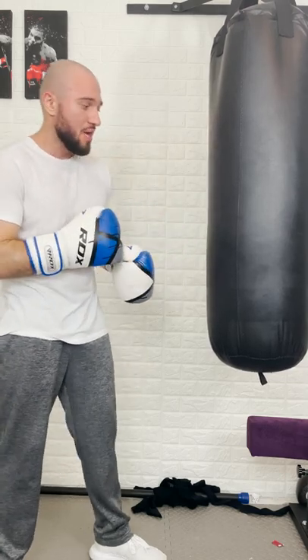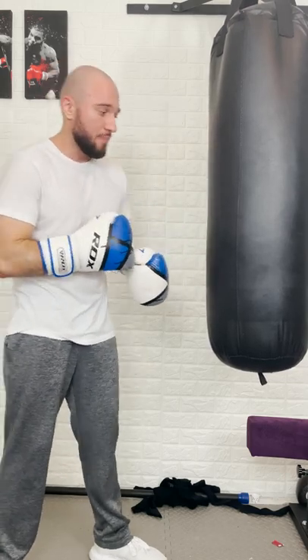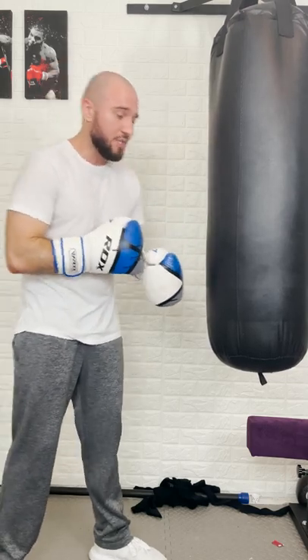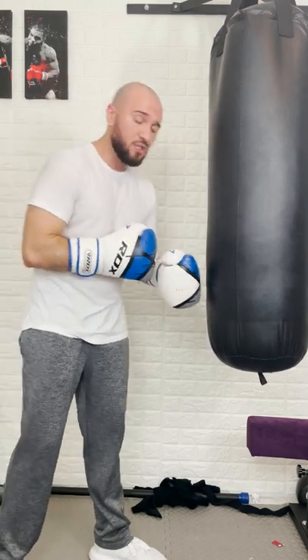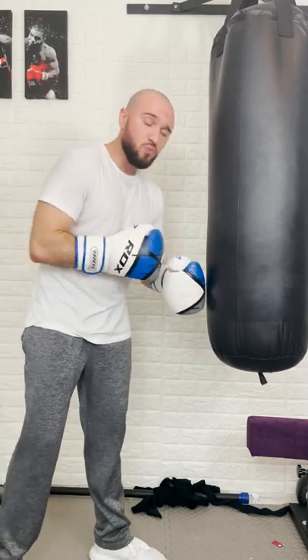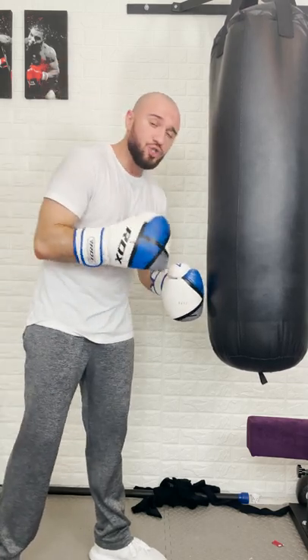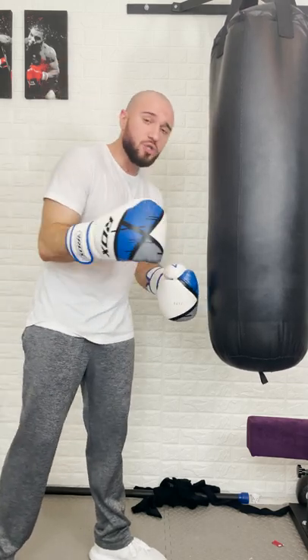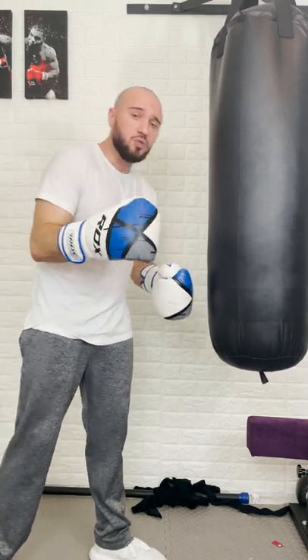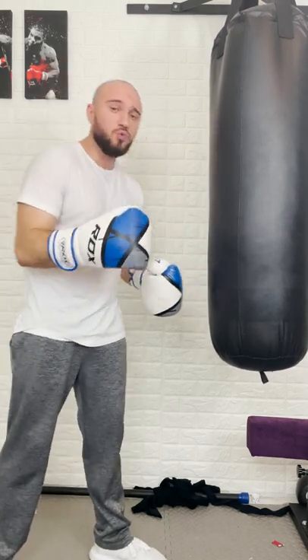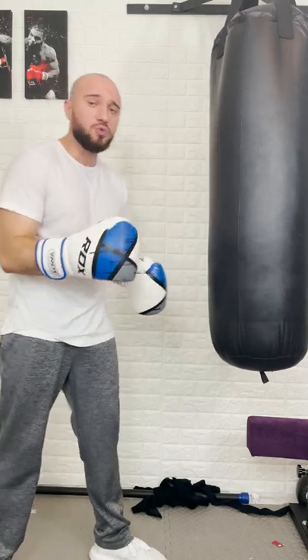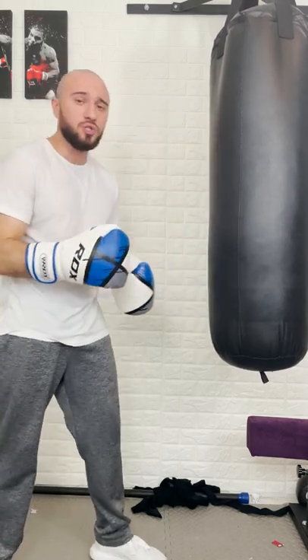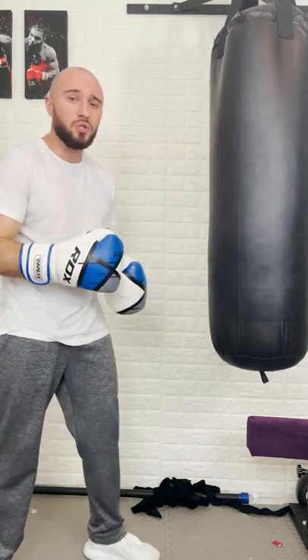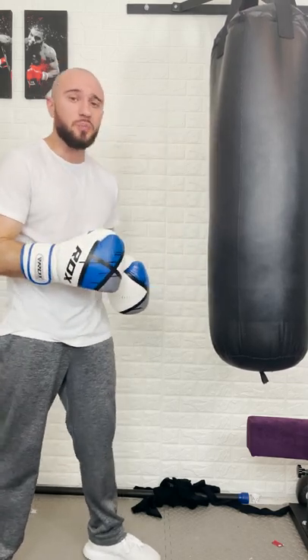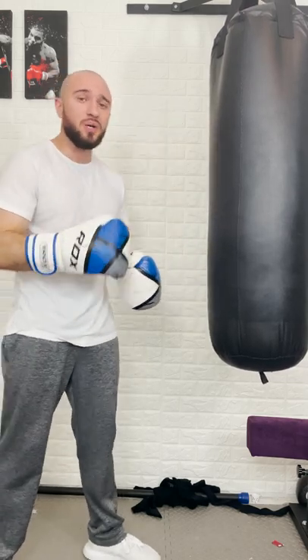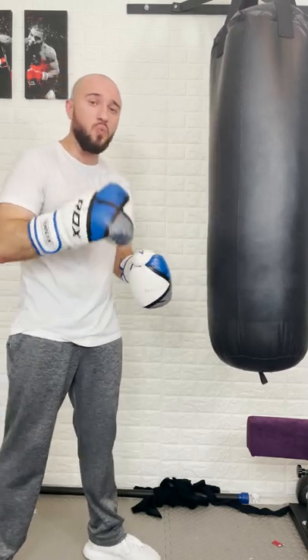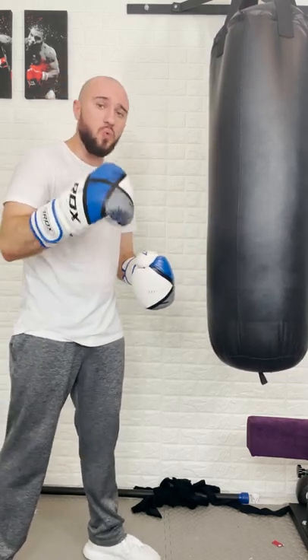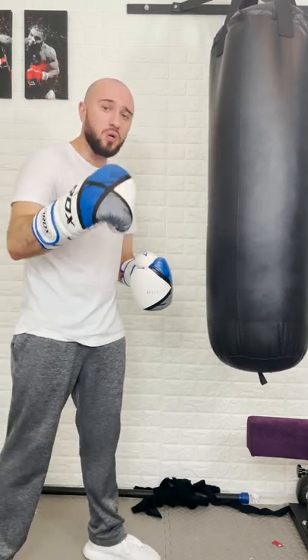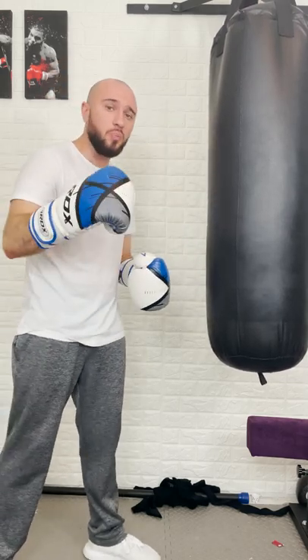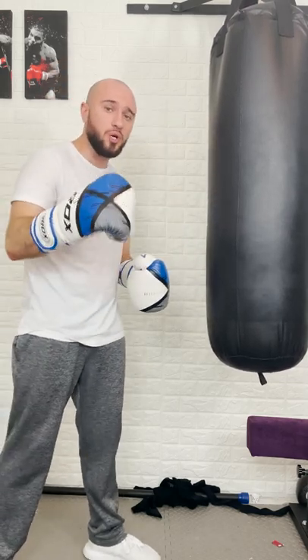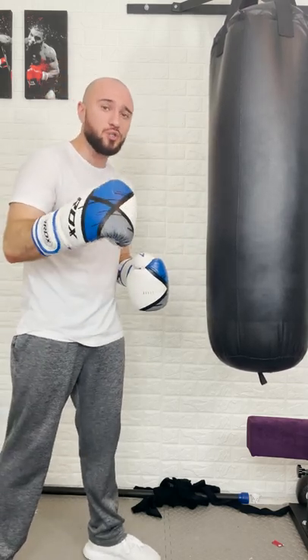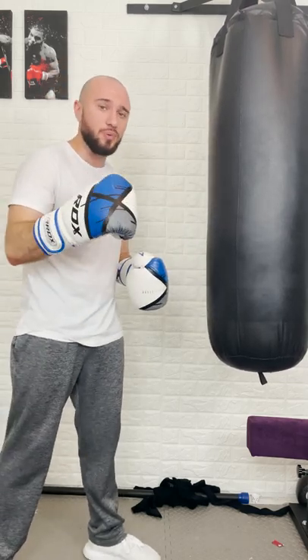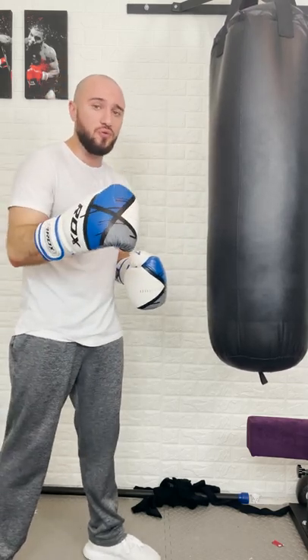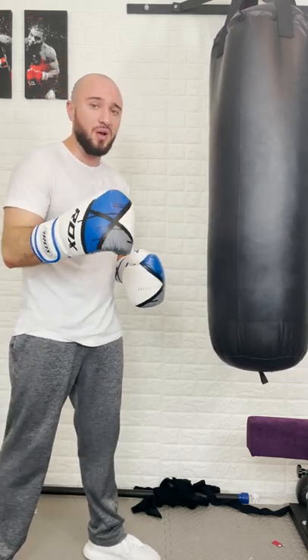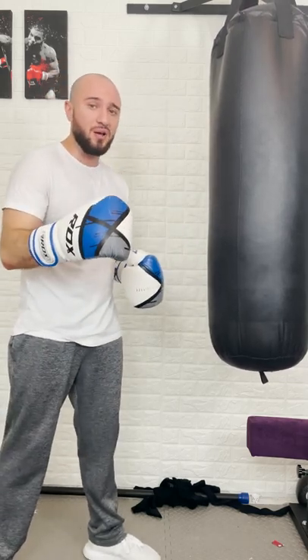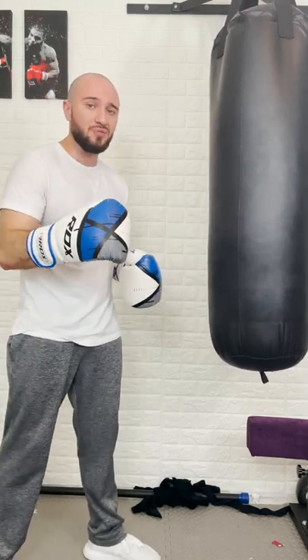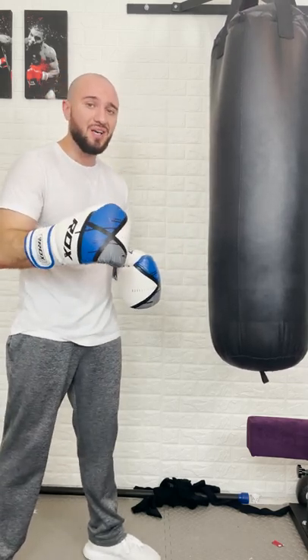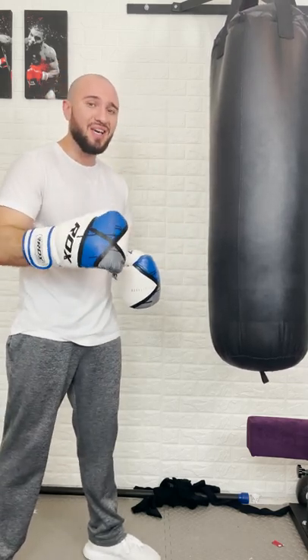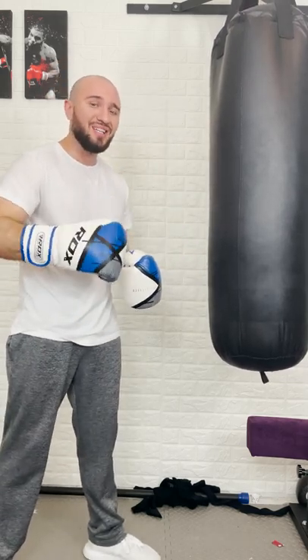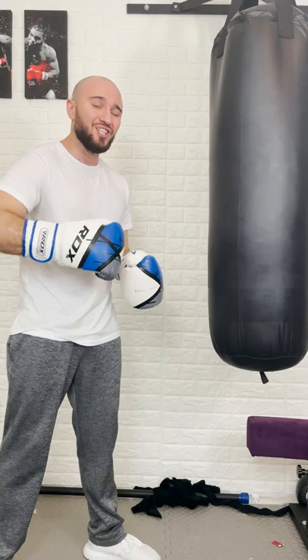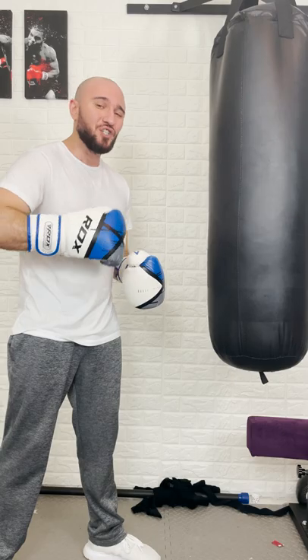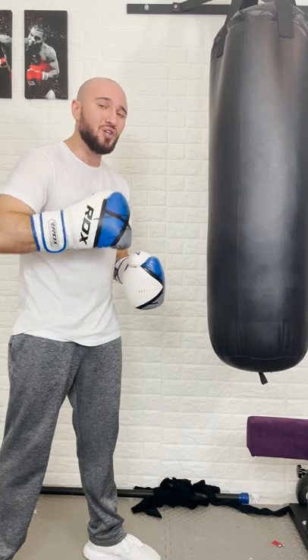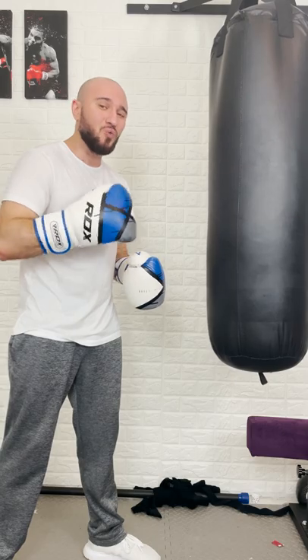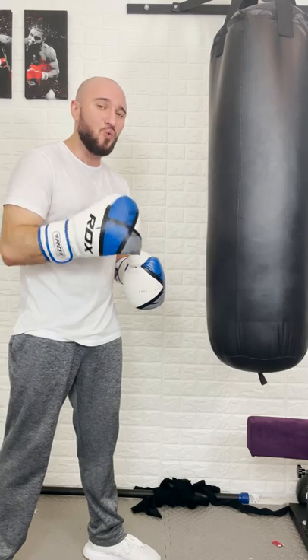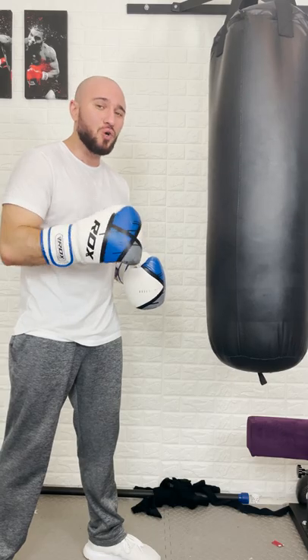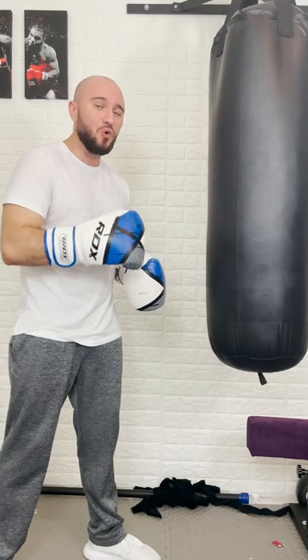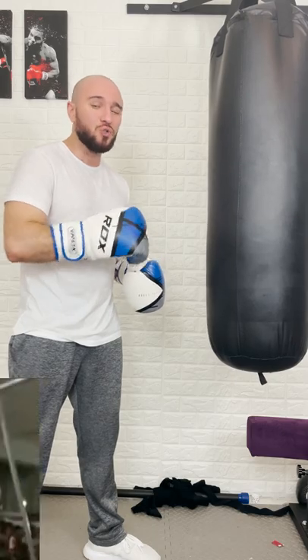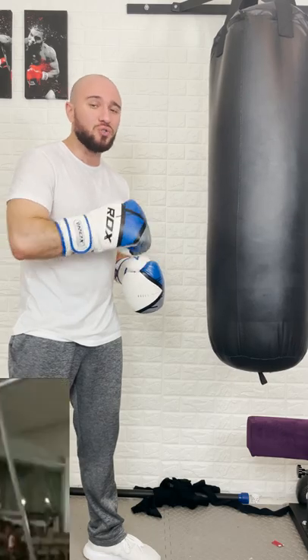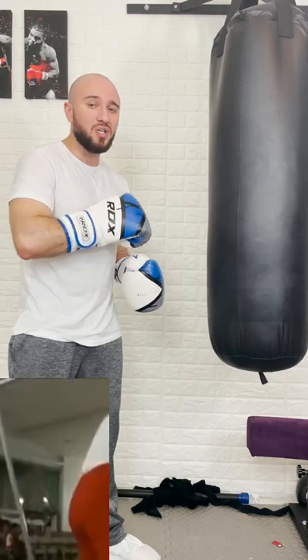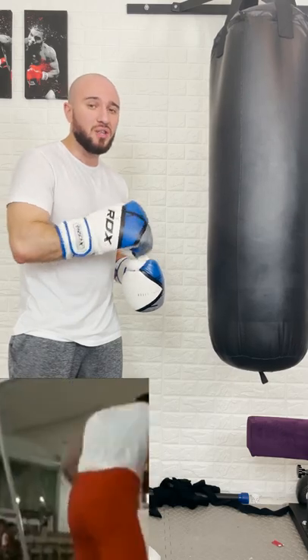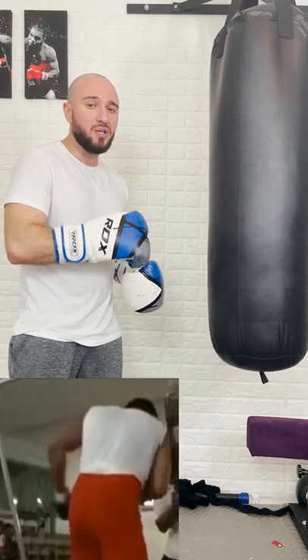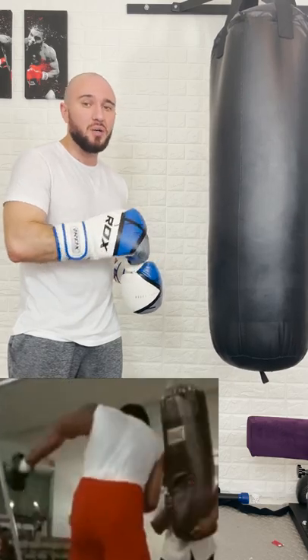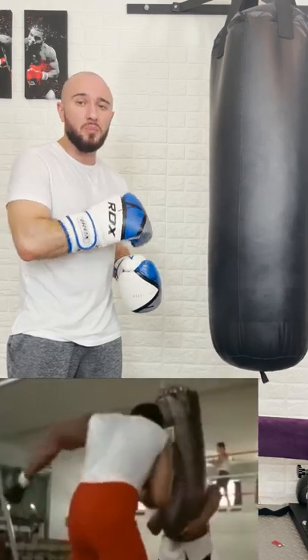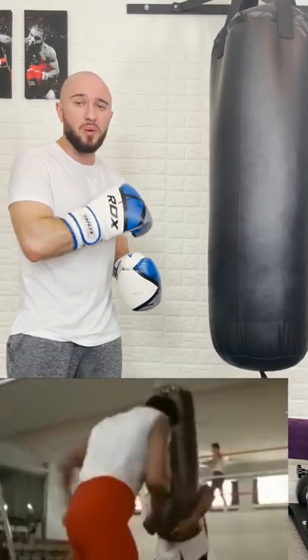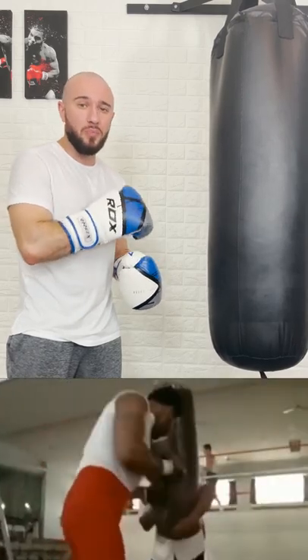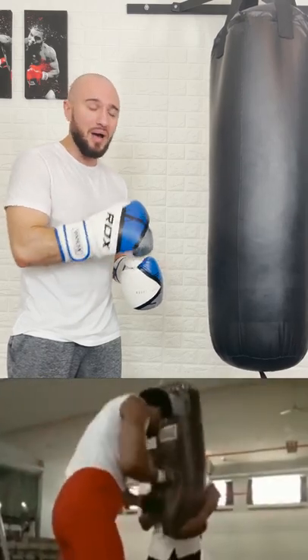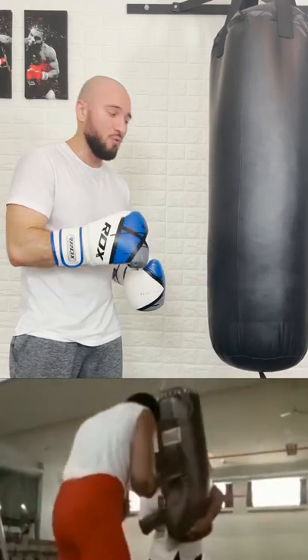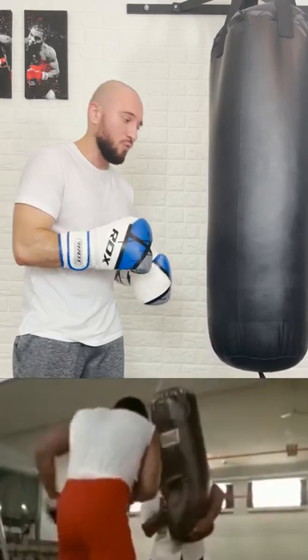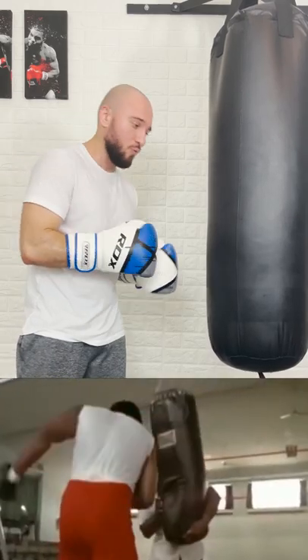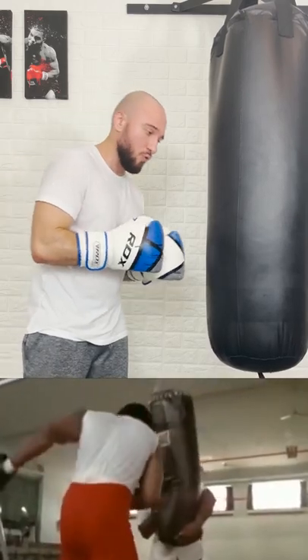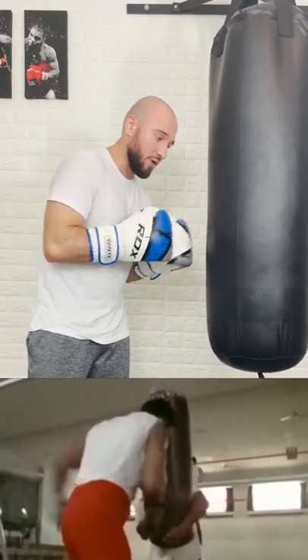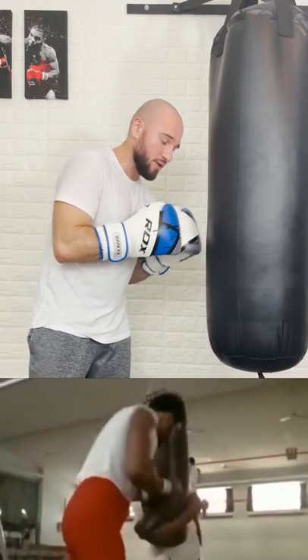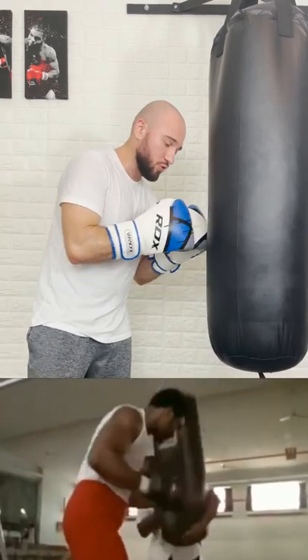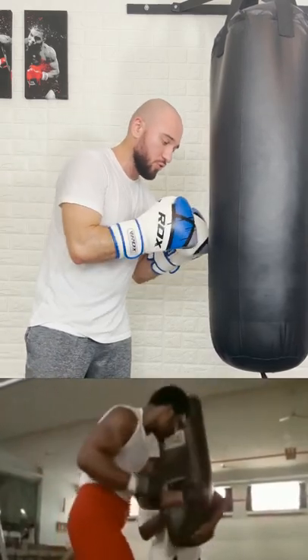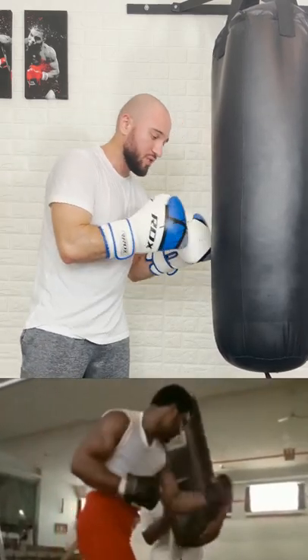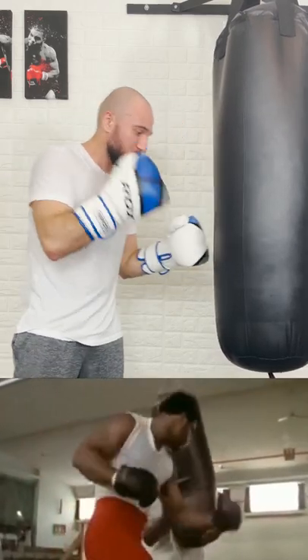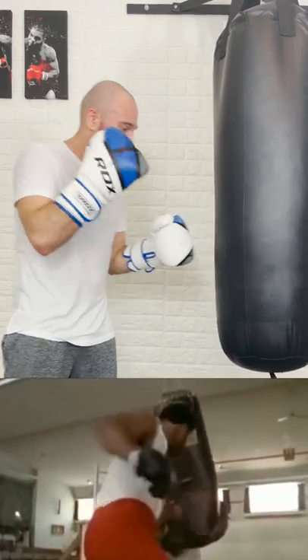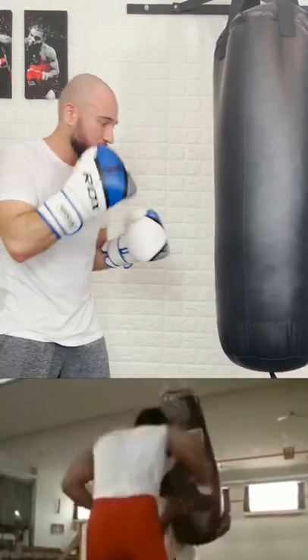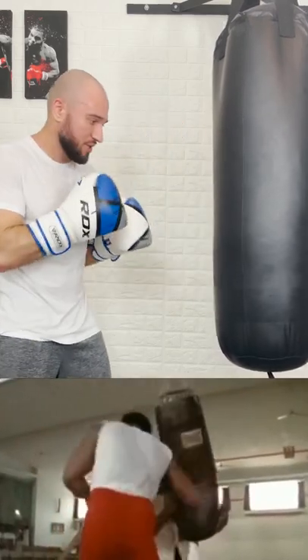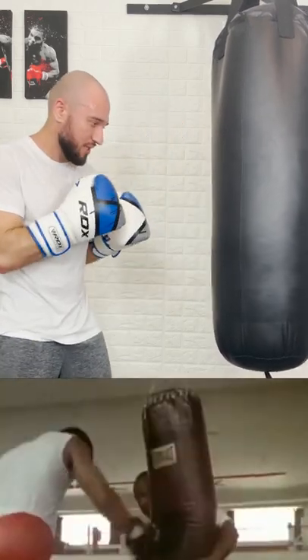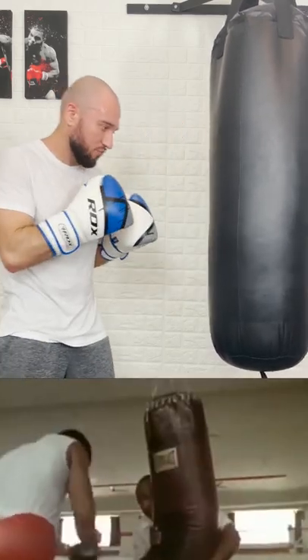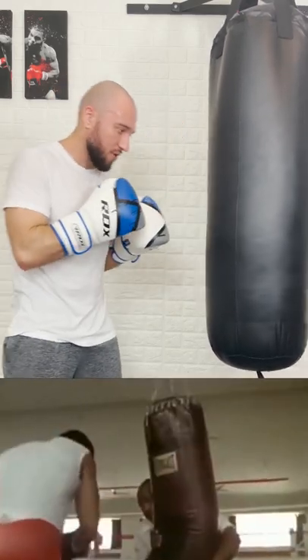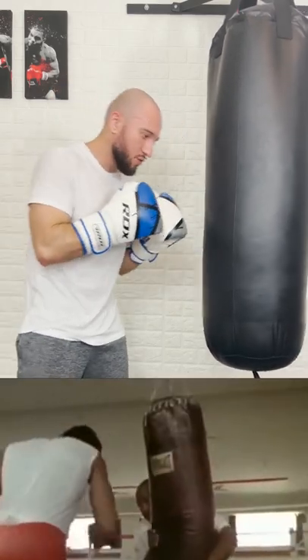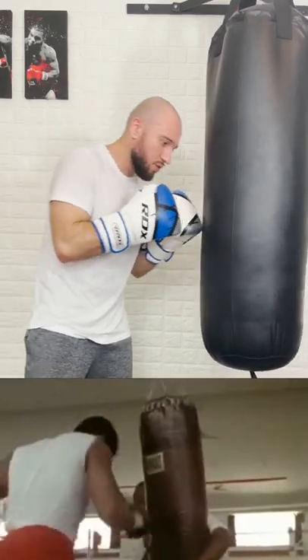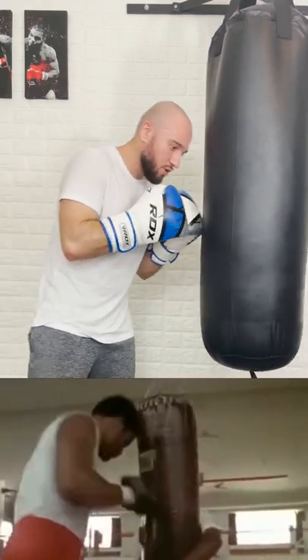Basically what you're going to do is you're going to pick one punch per round that you're going to work on nothing but power for. So let's say we're going to take the right hook.